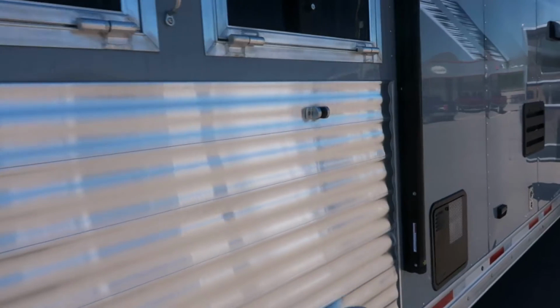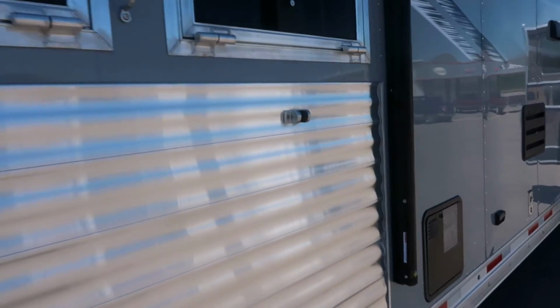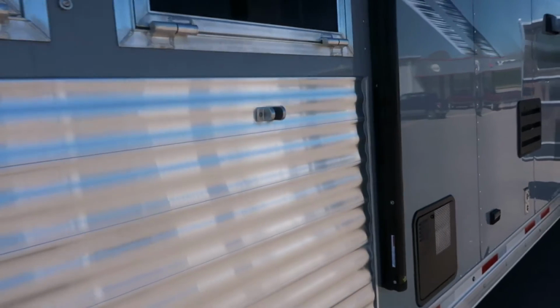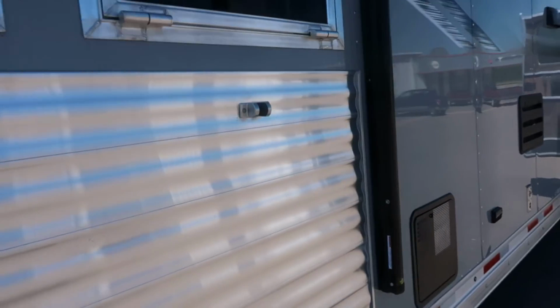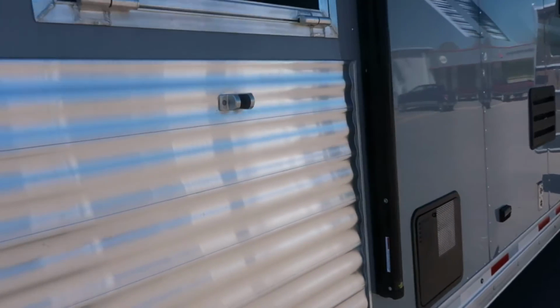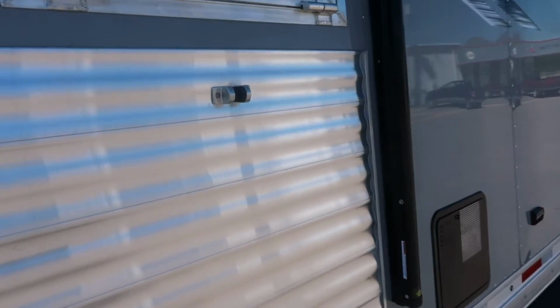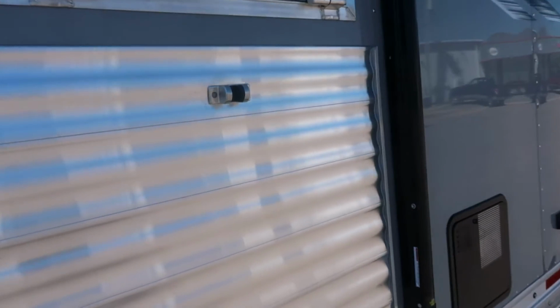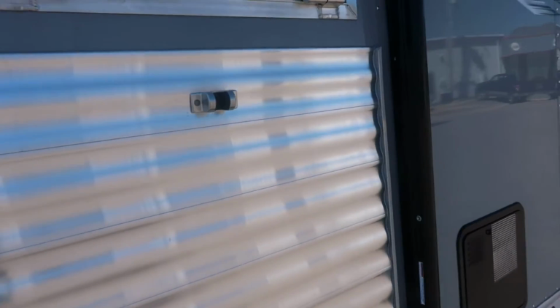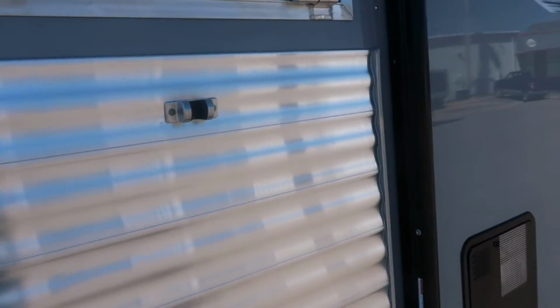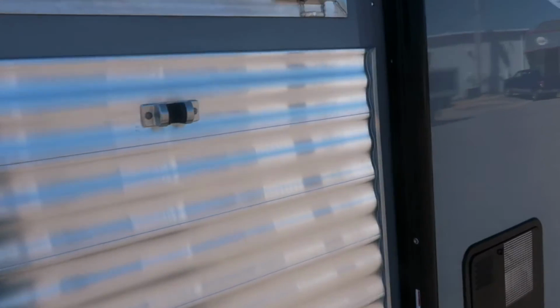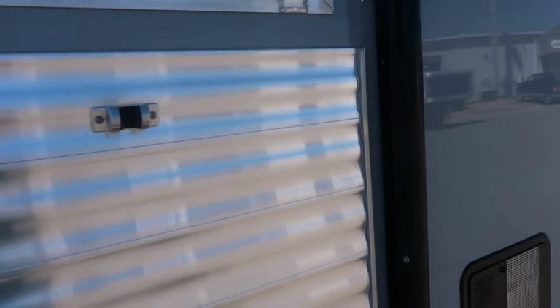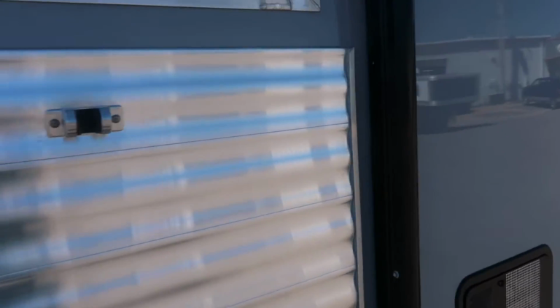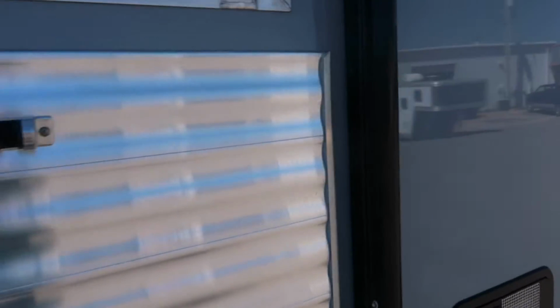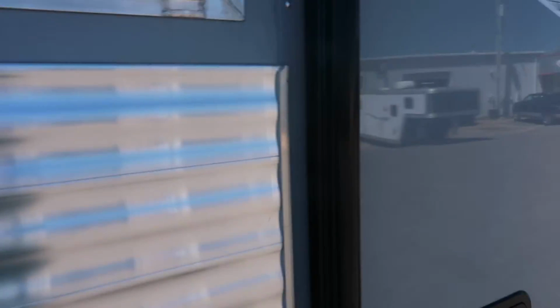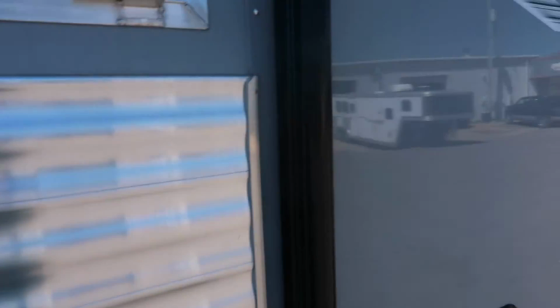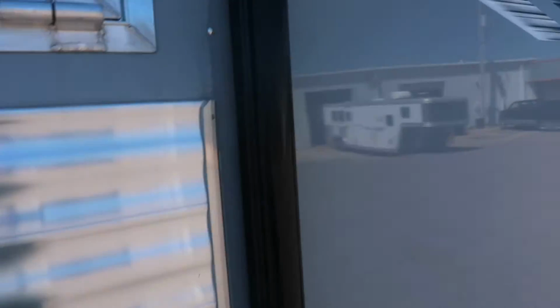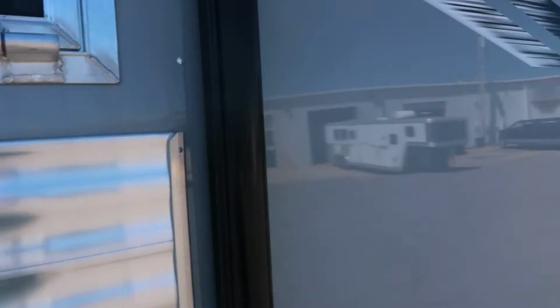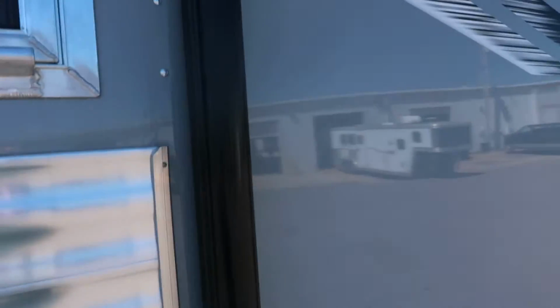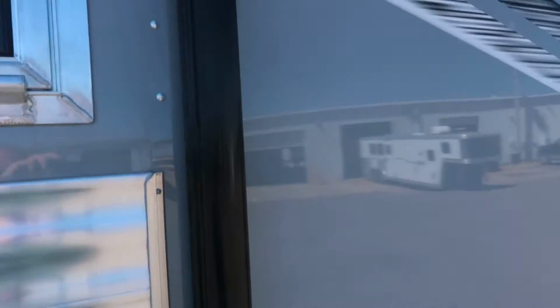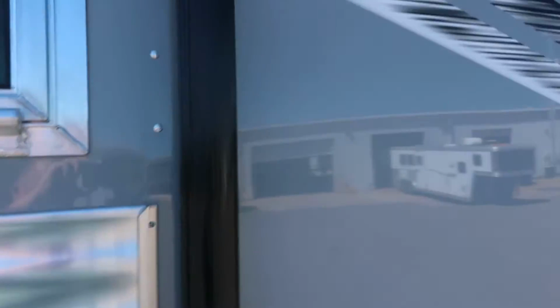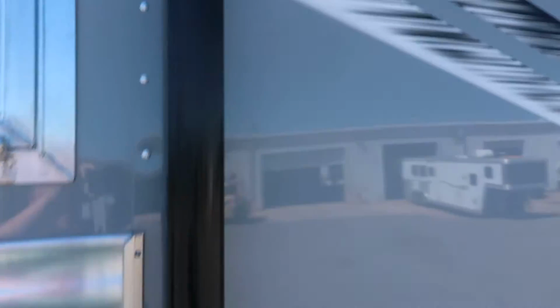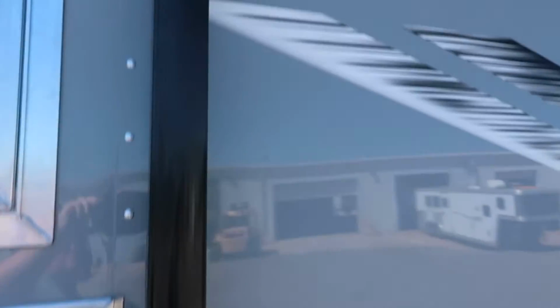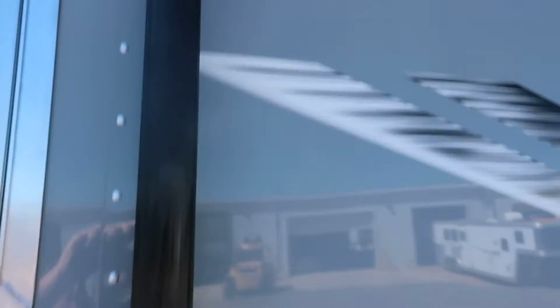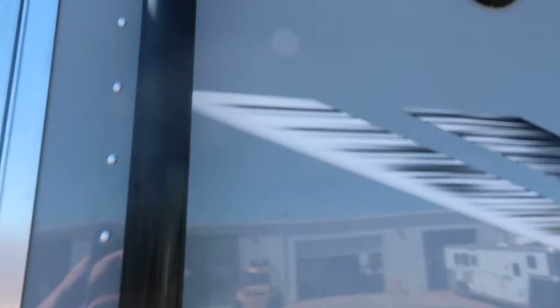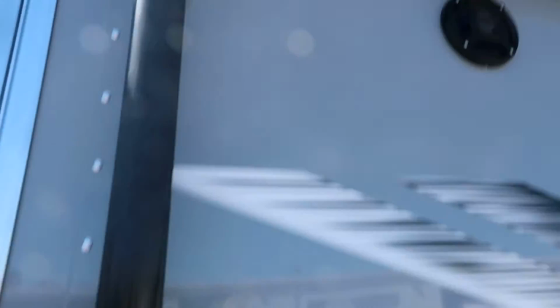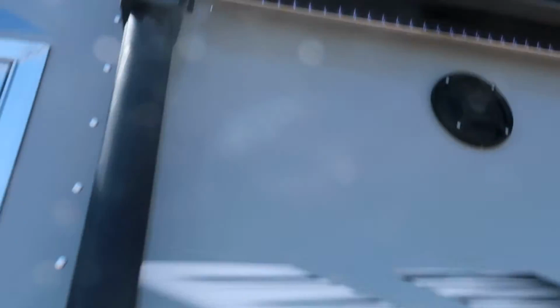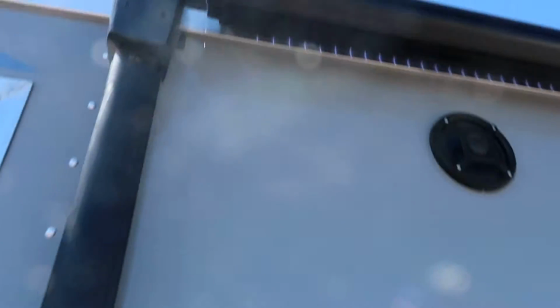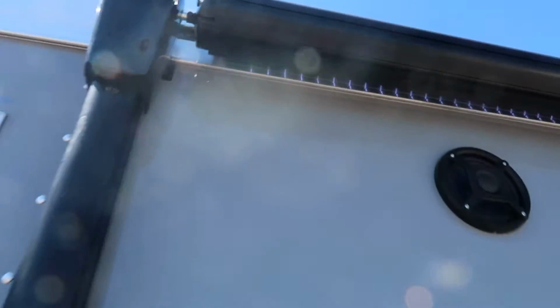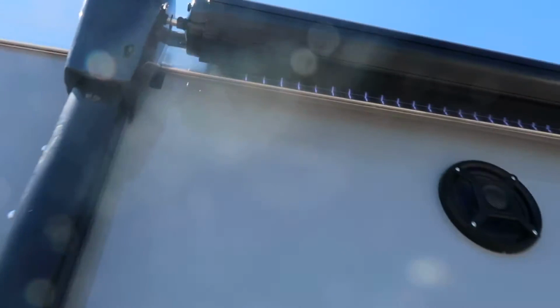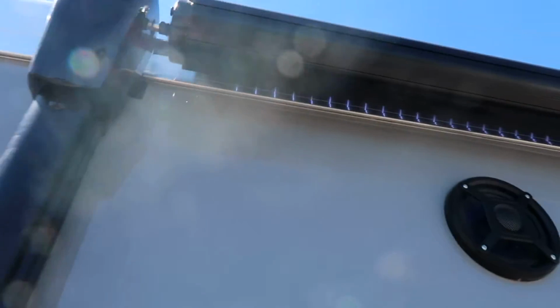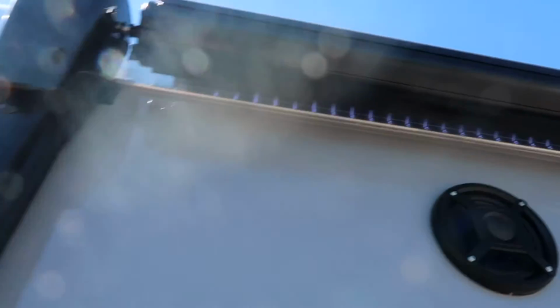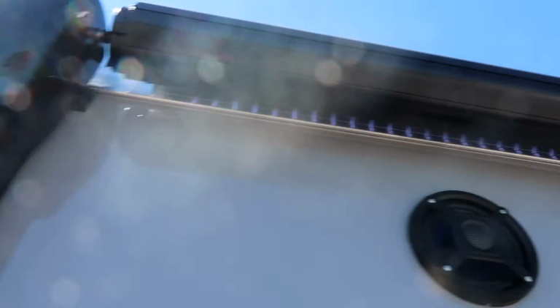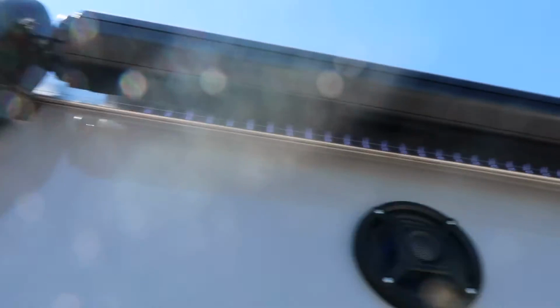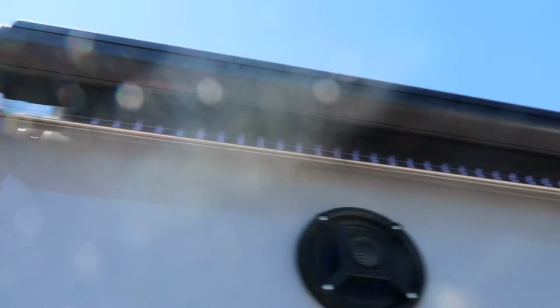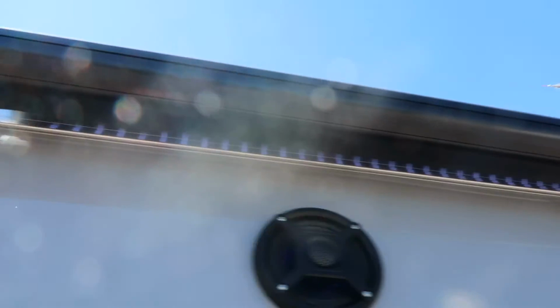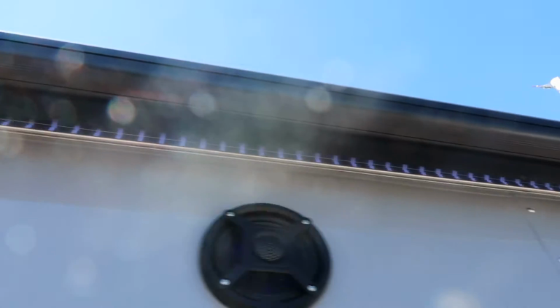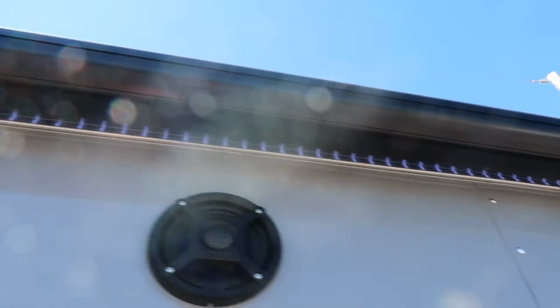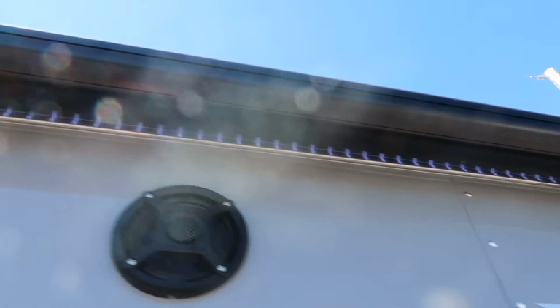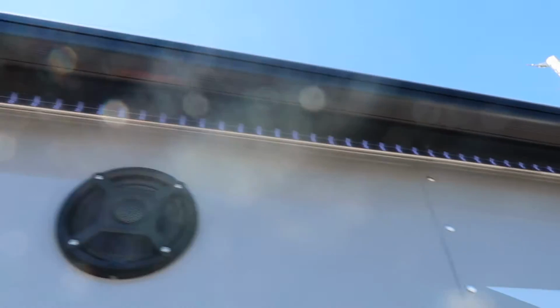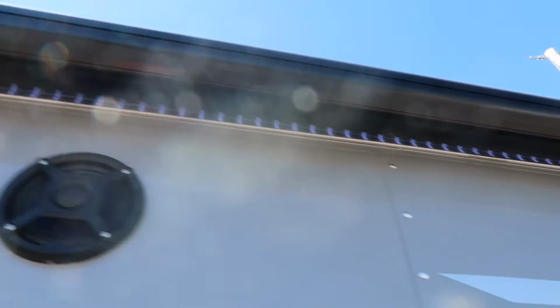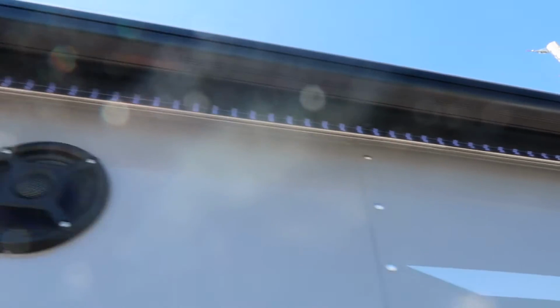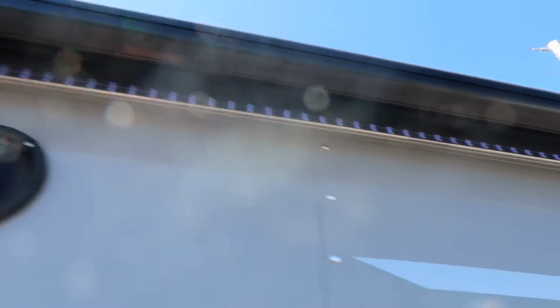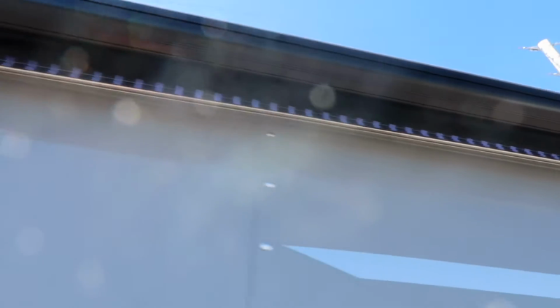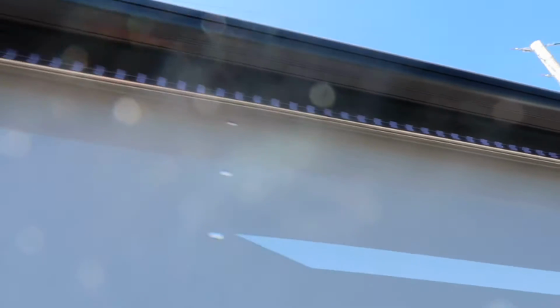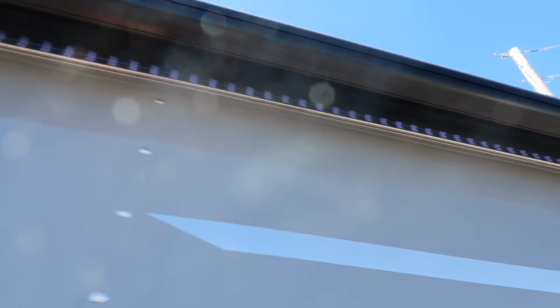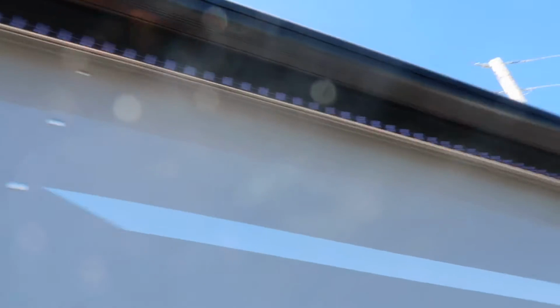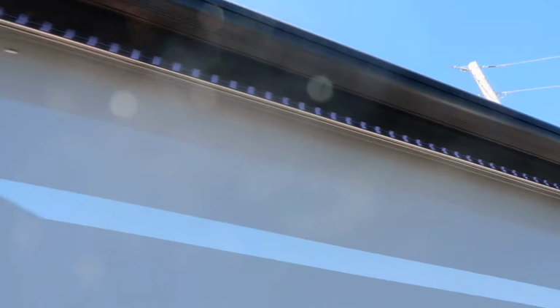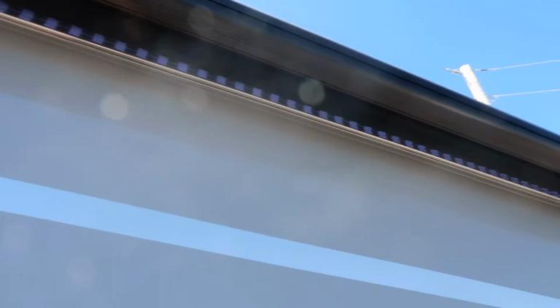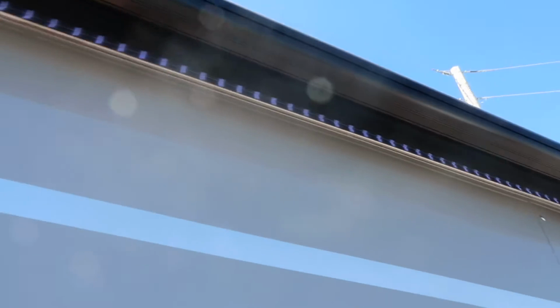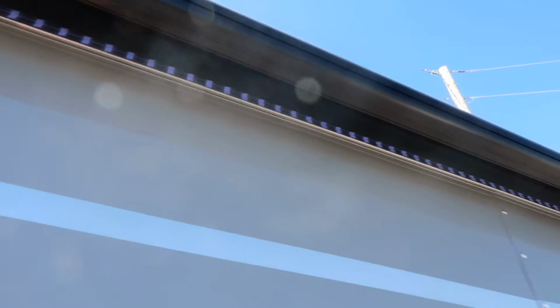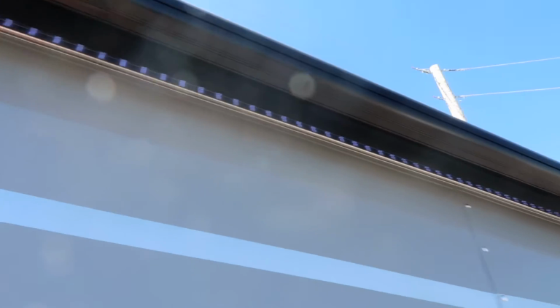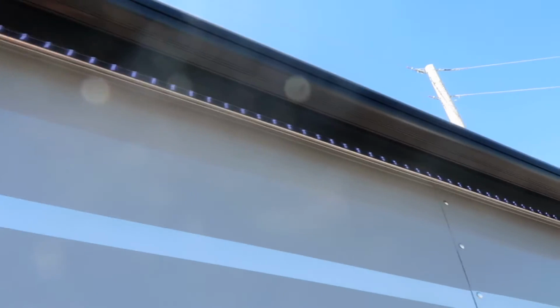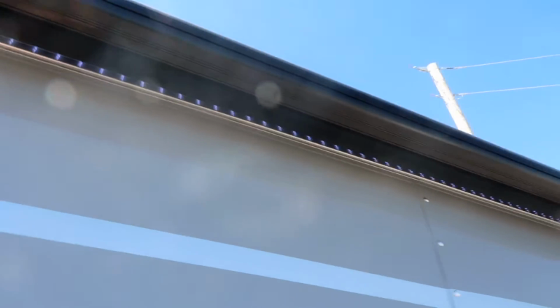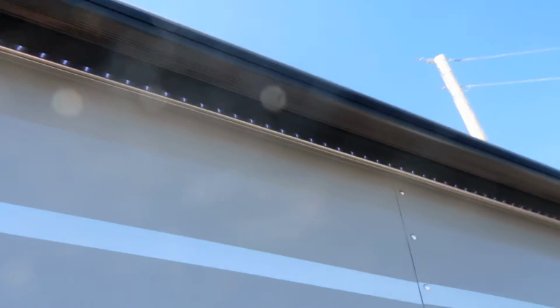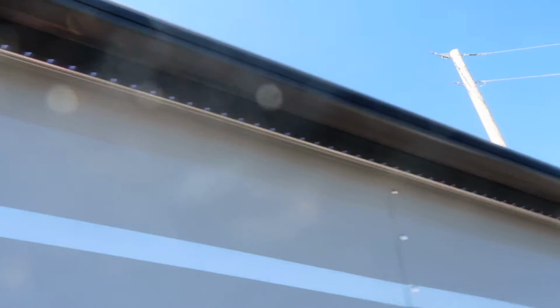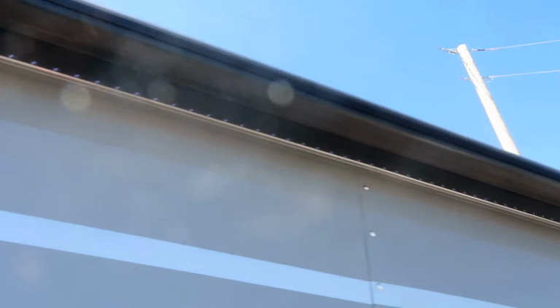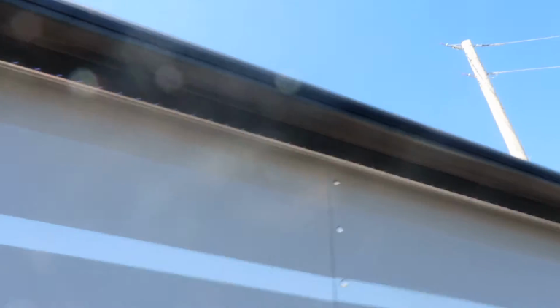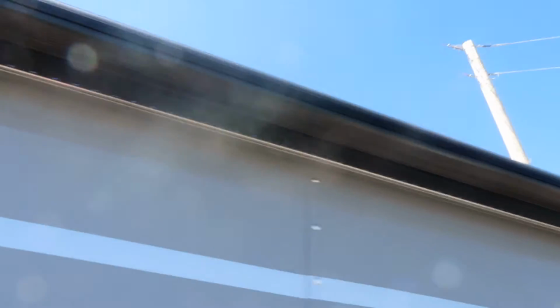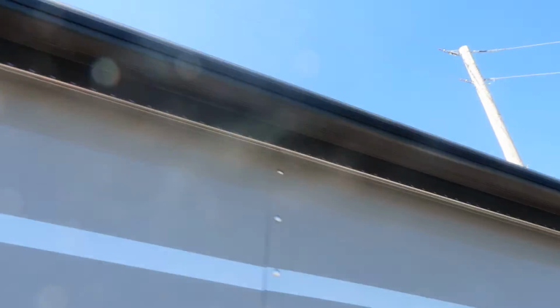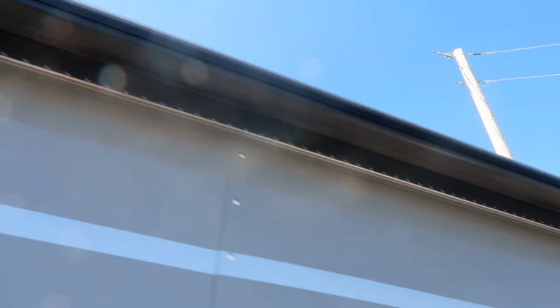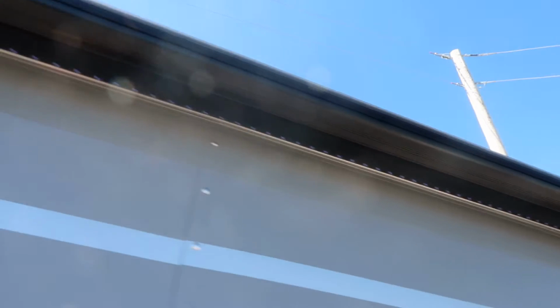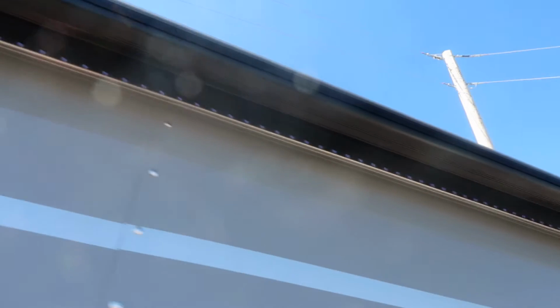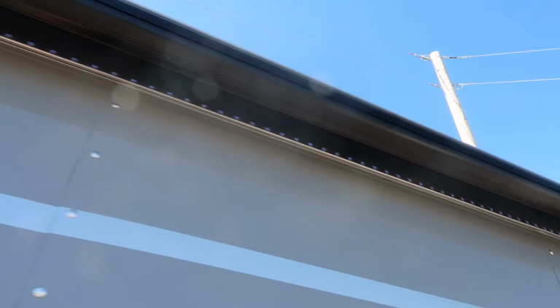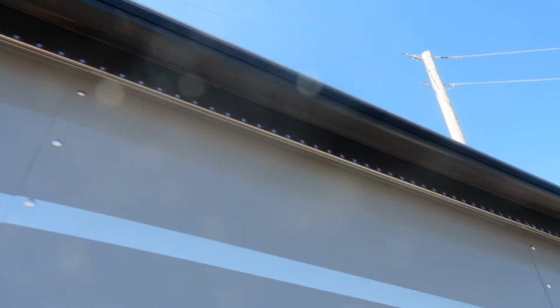Smart awning you can control from inside or out, LED strip light underneath it, and awning cover.